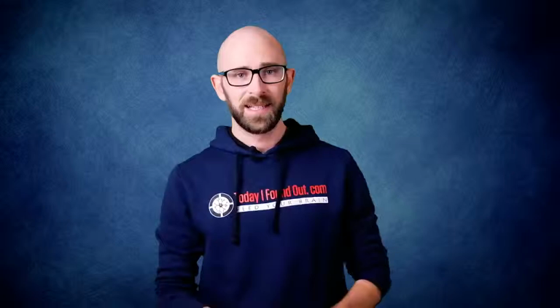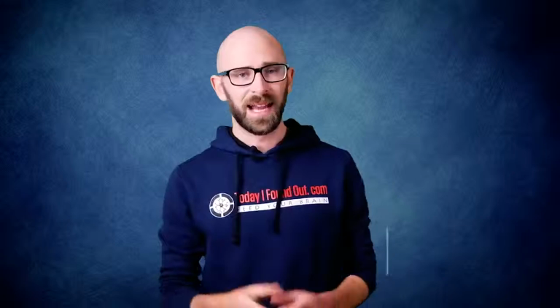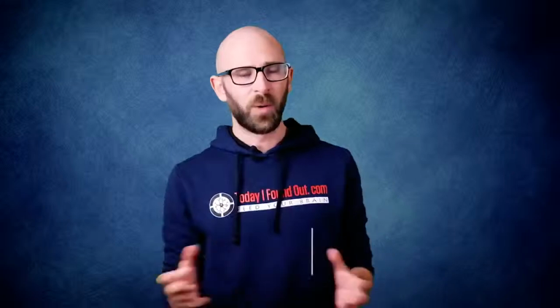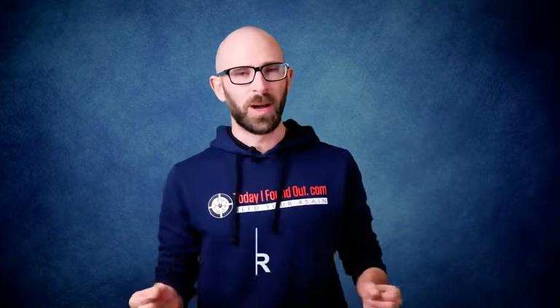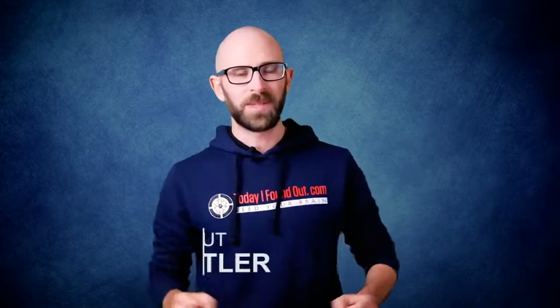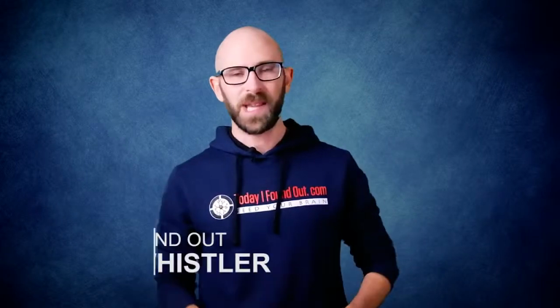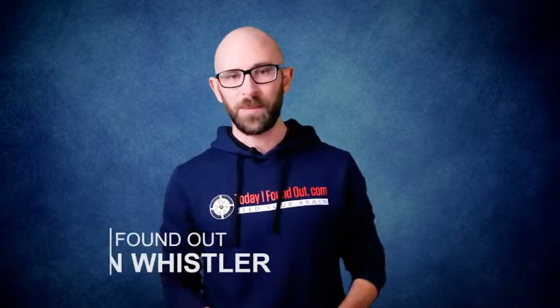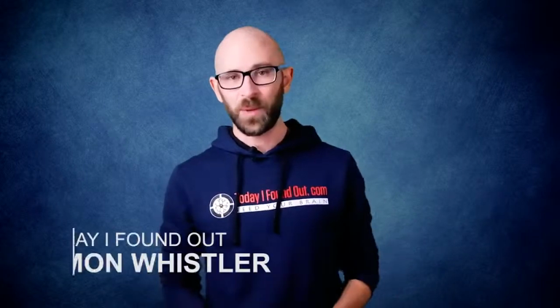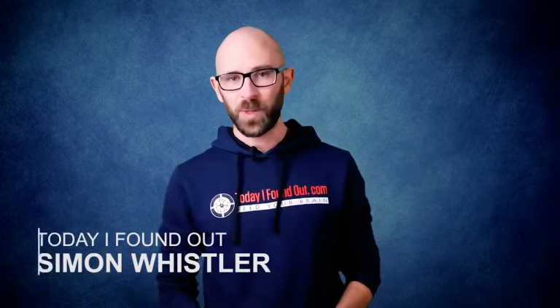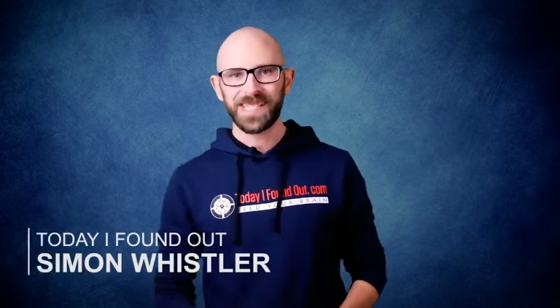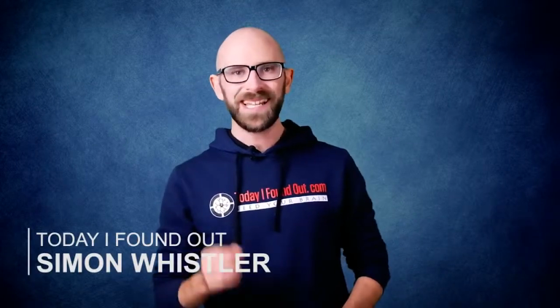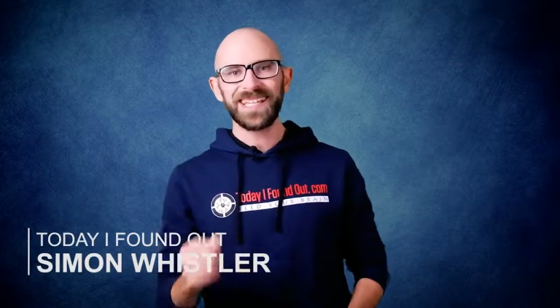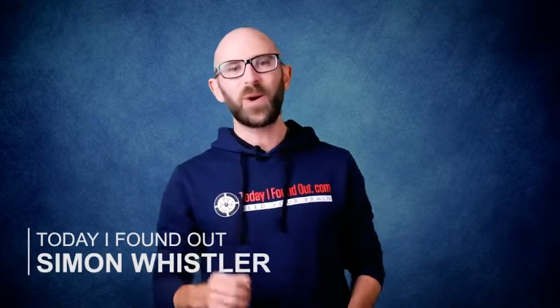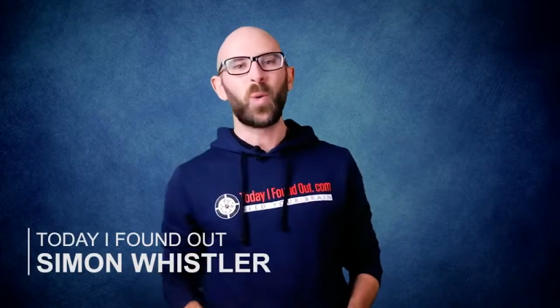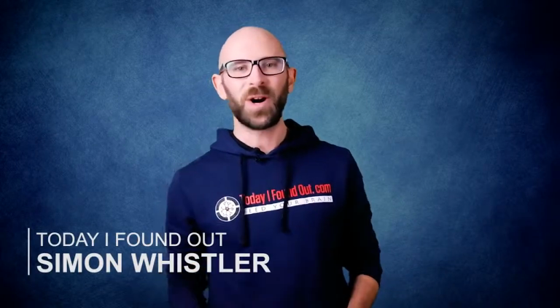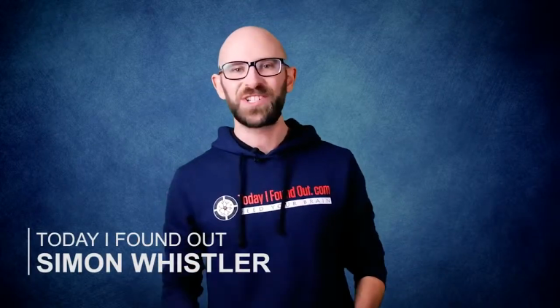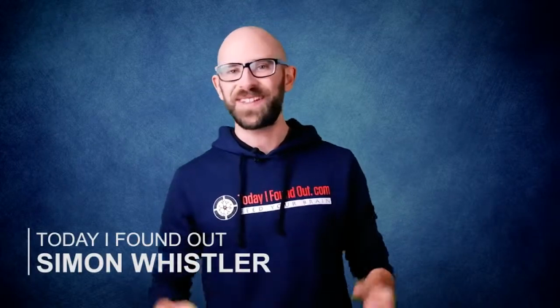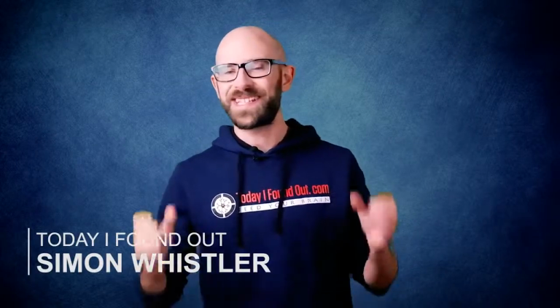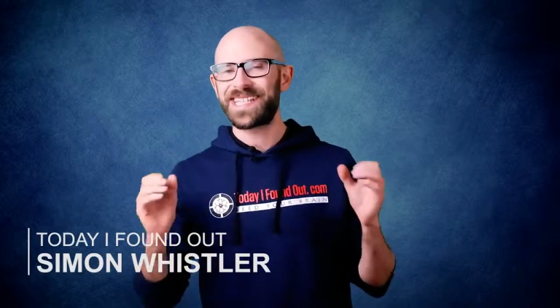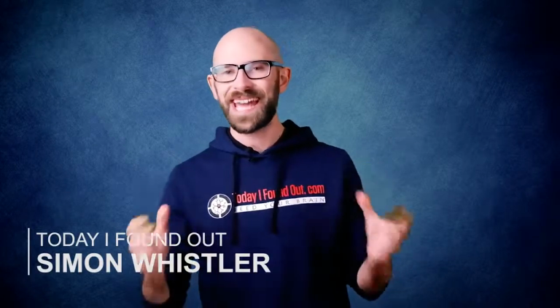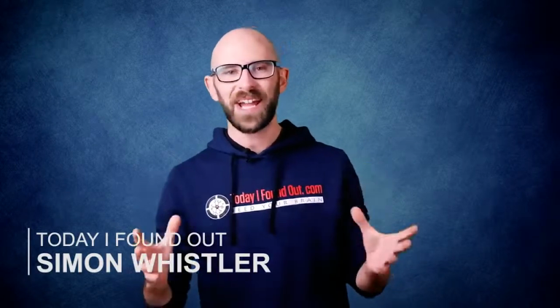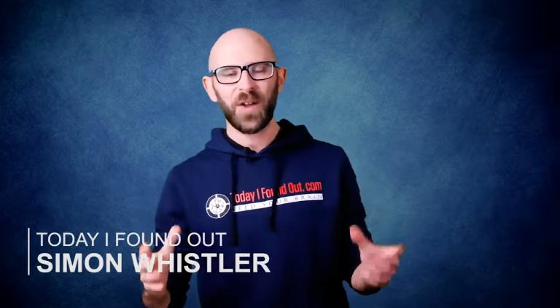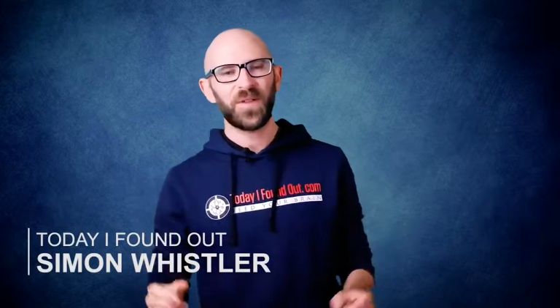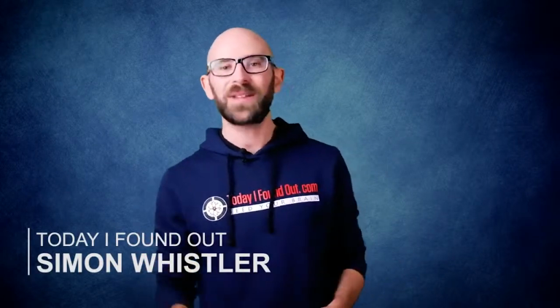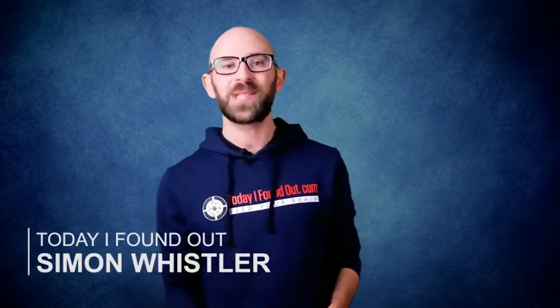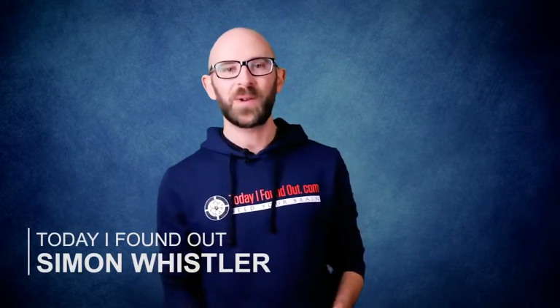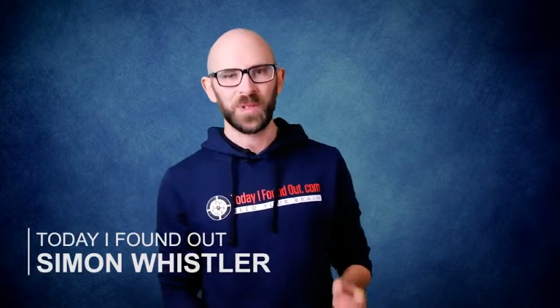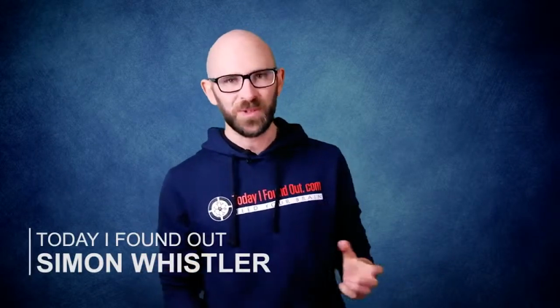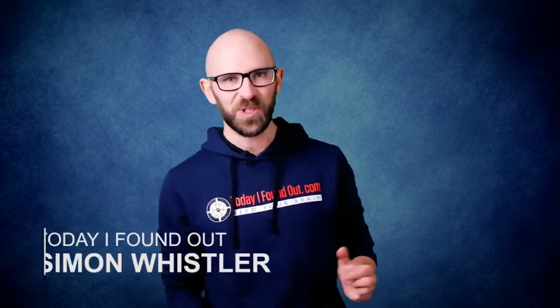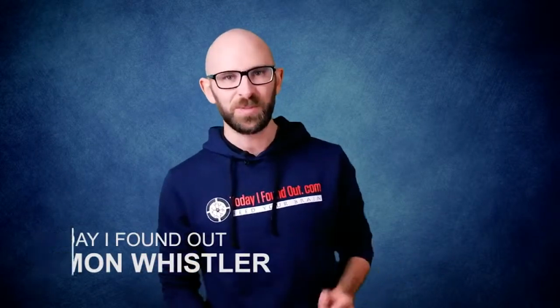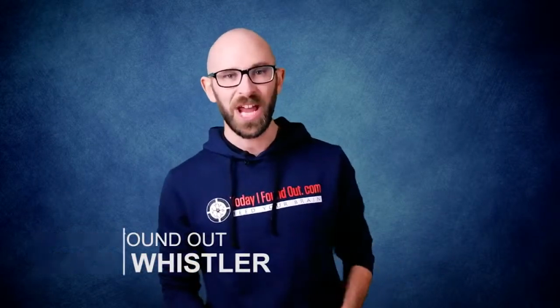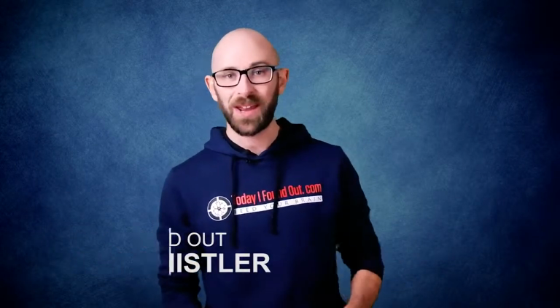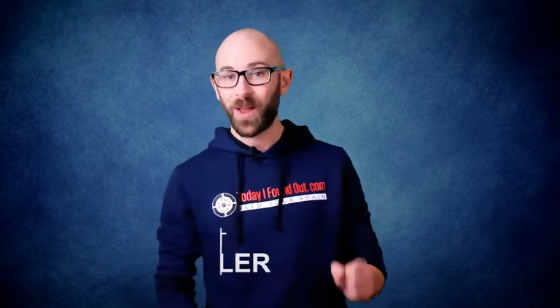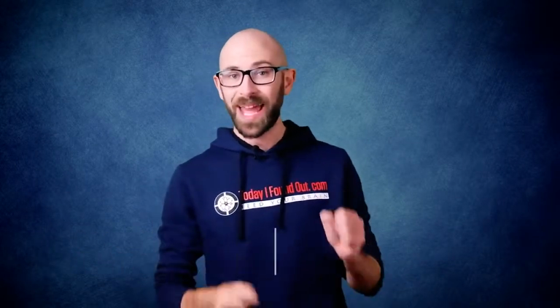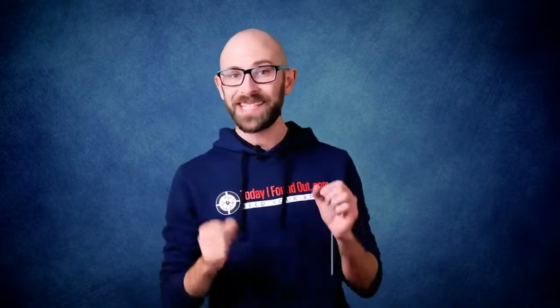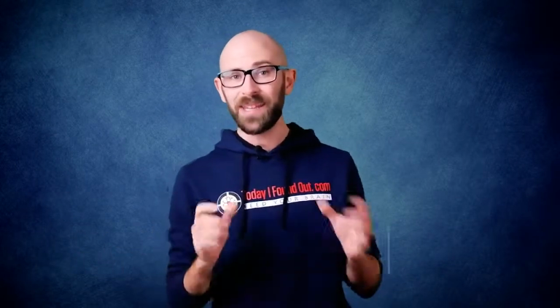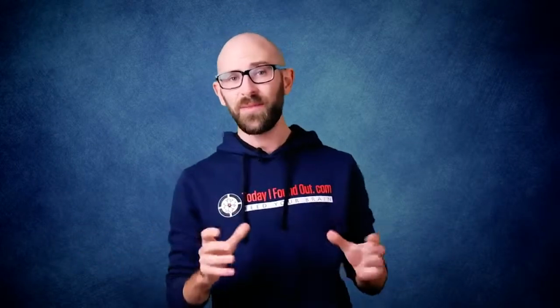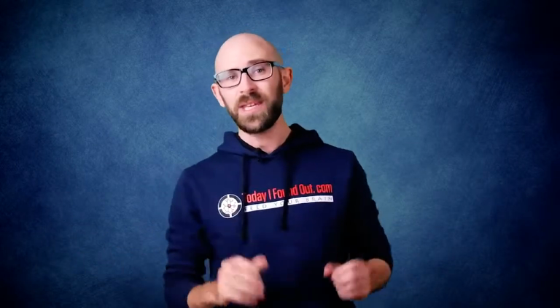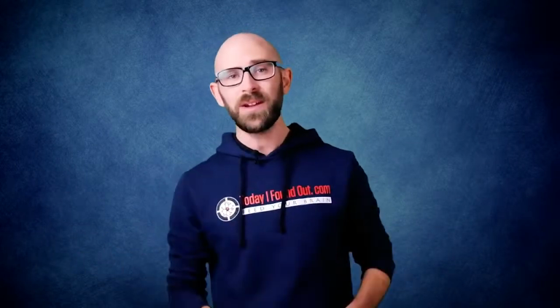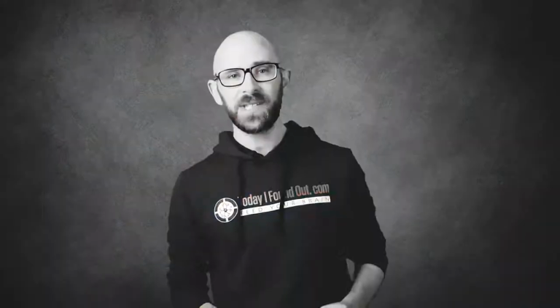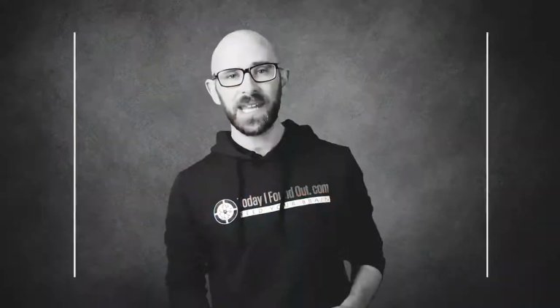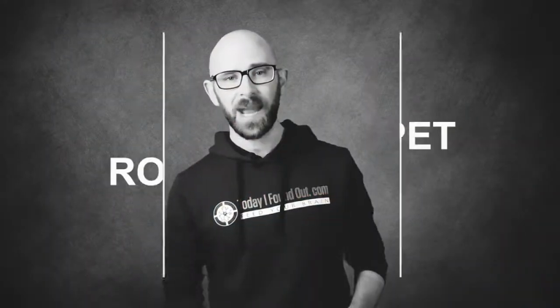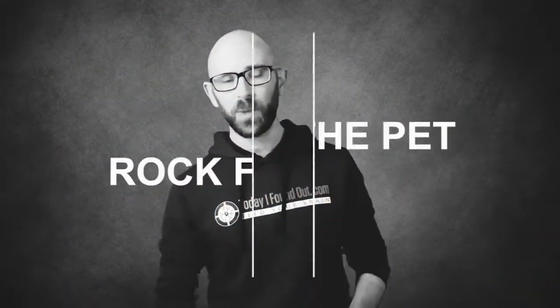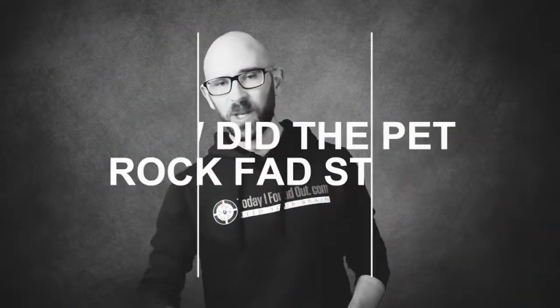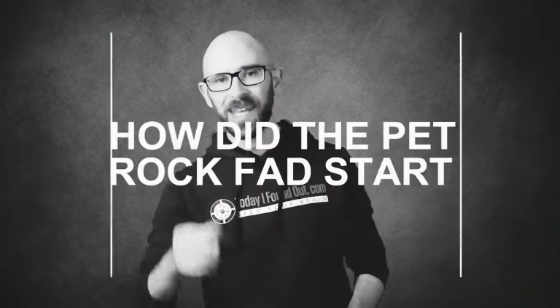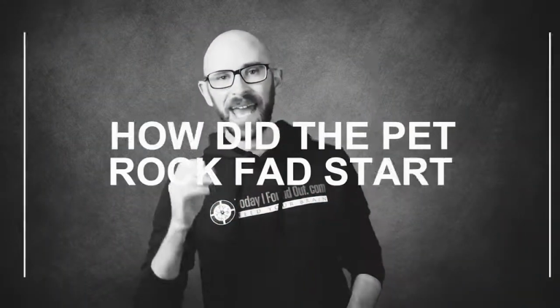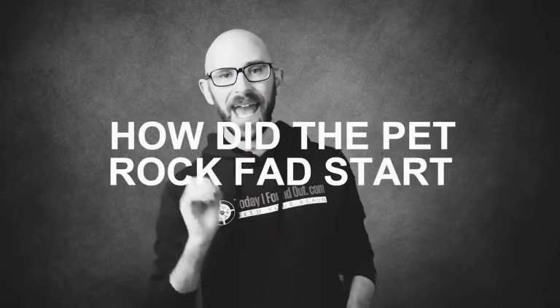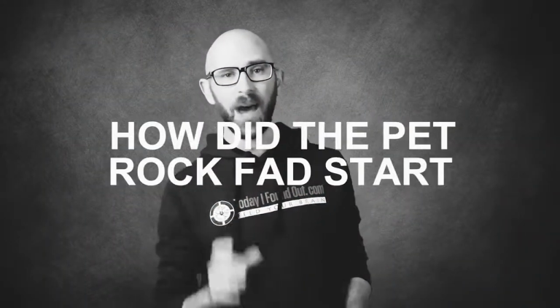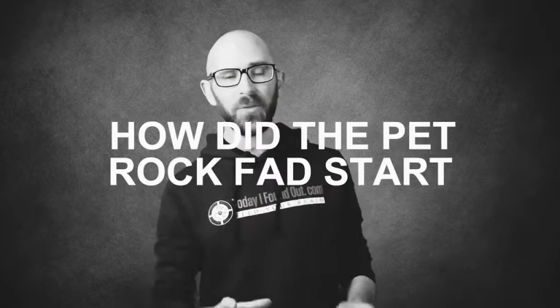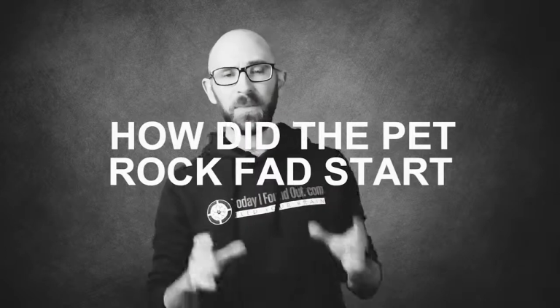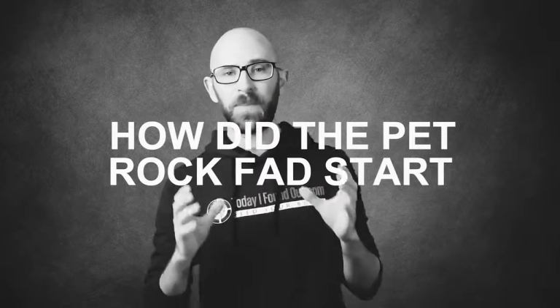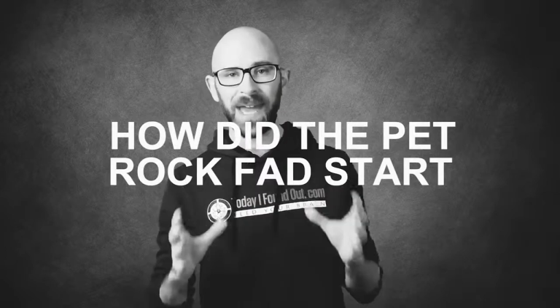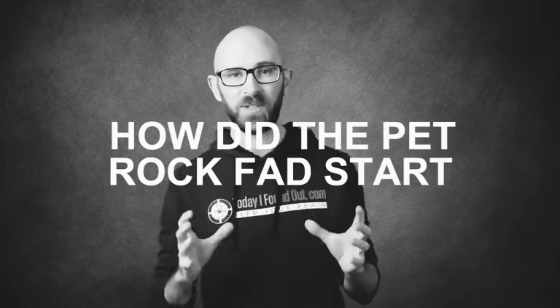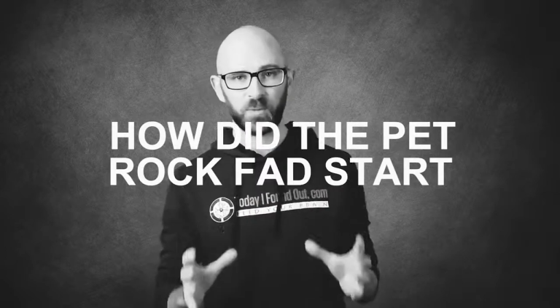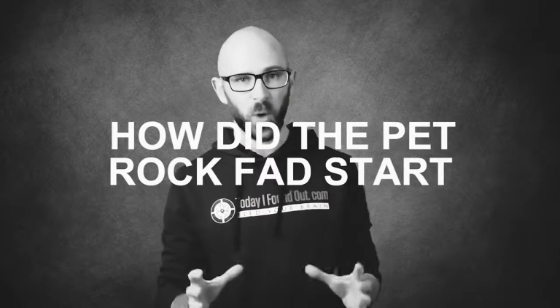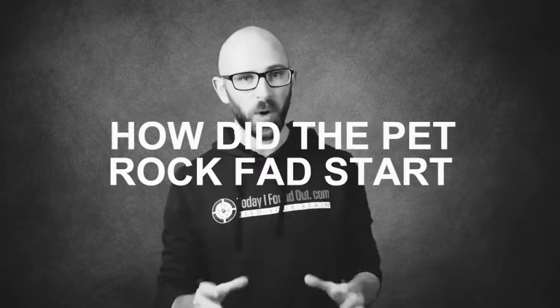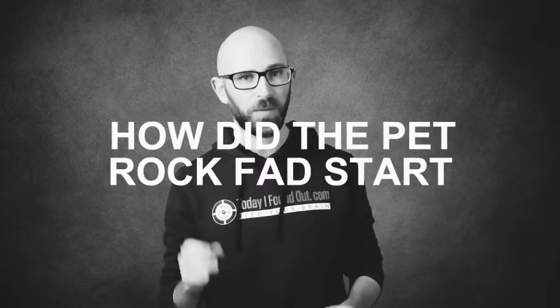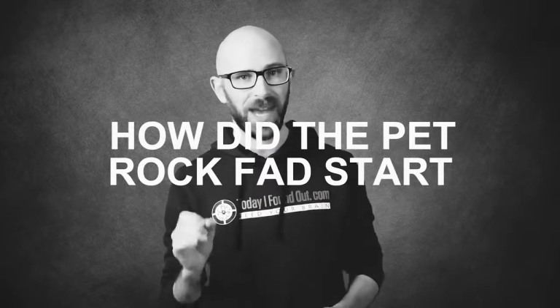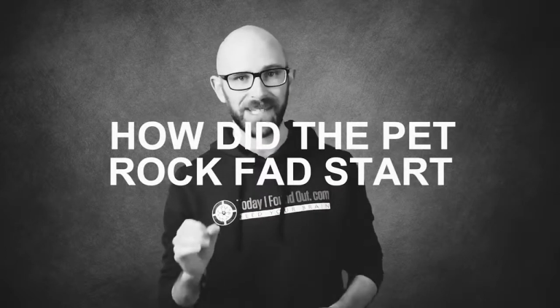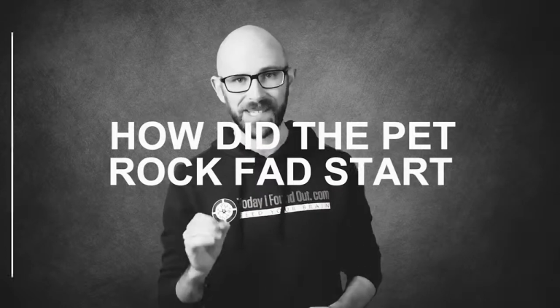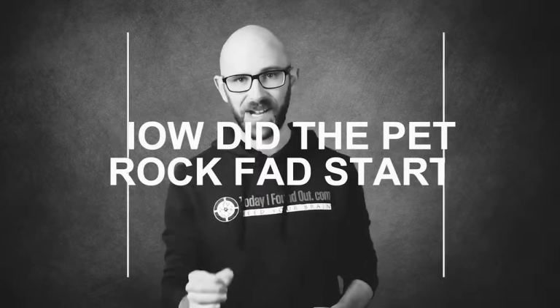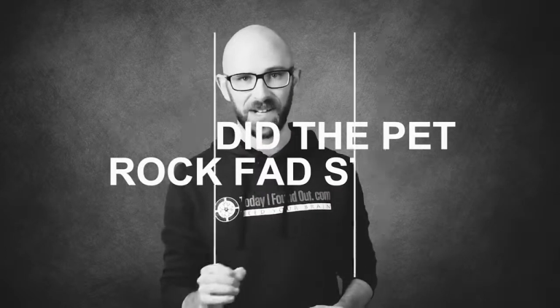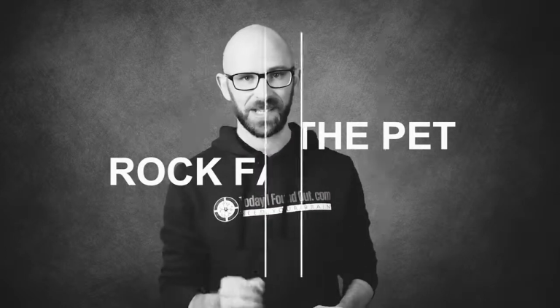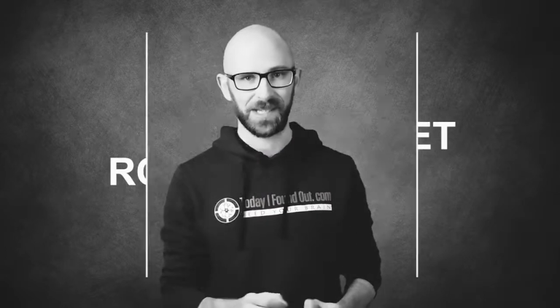Hello, I'm Simon Whistler. You're watching the Today I Found Out YouTube channel, and in the video today we're looking at how the Pet Rock fad started.